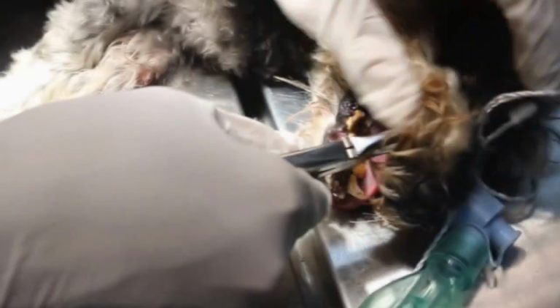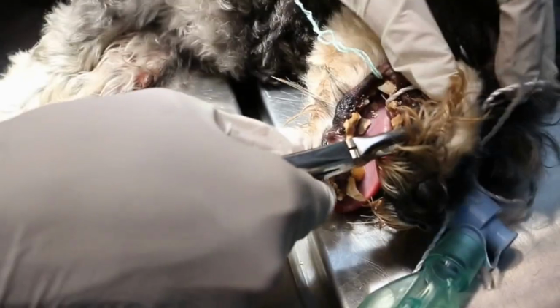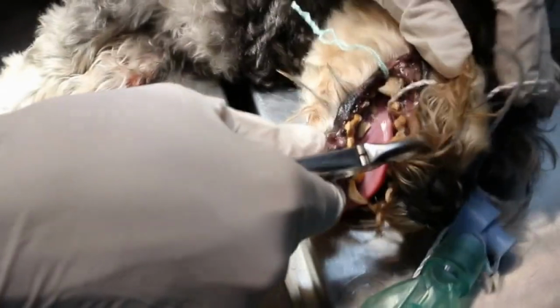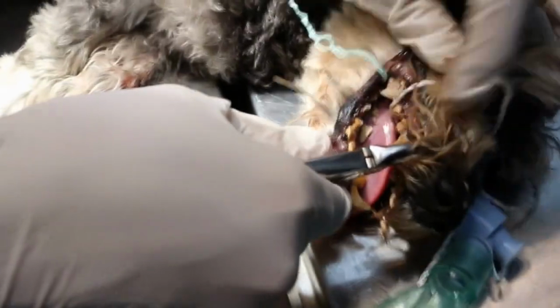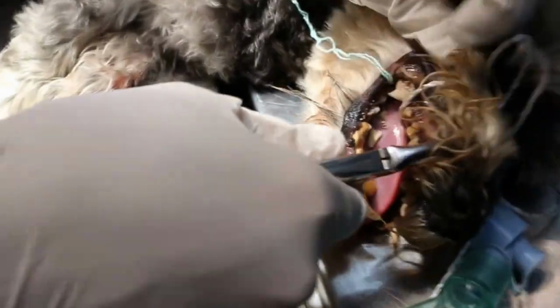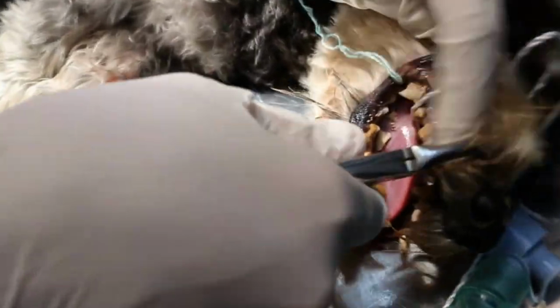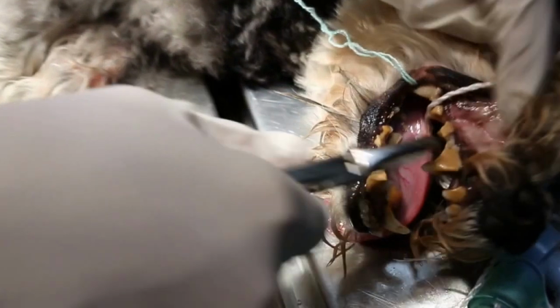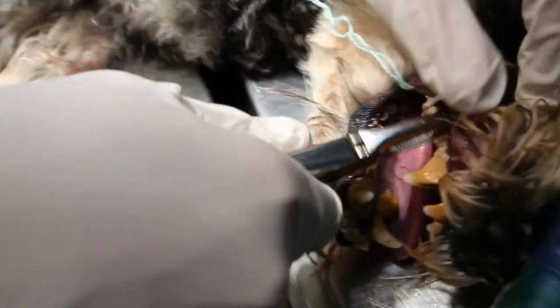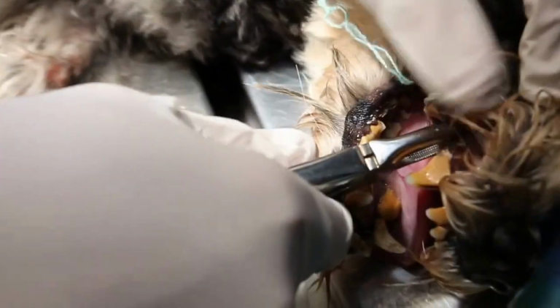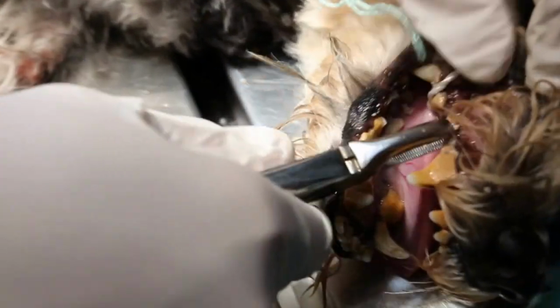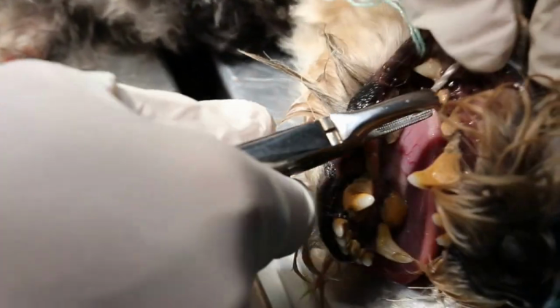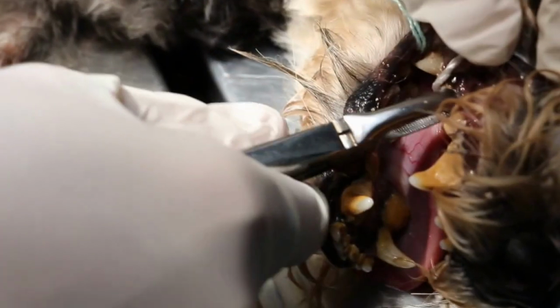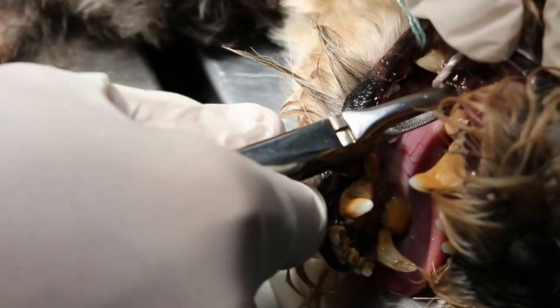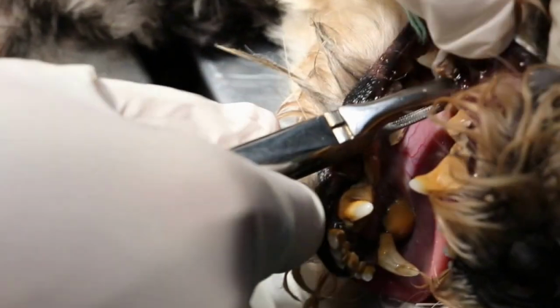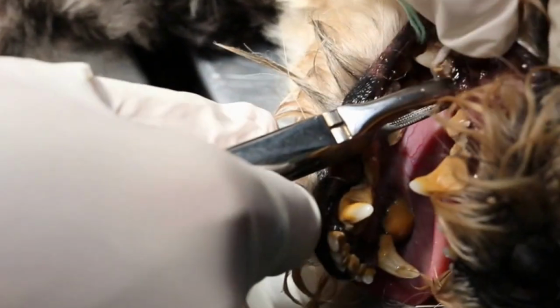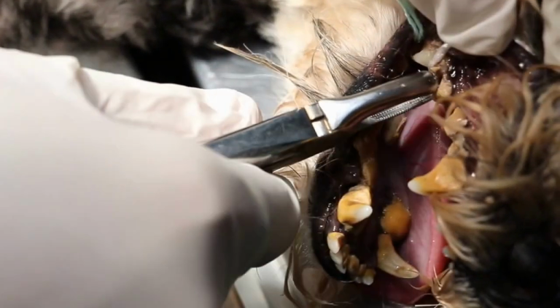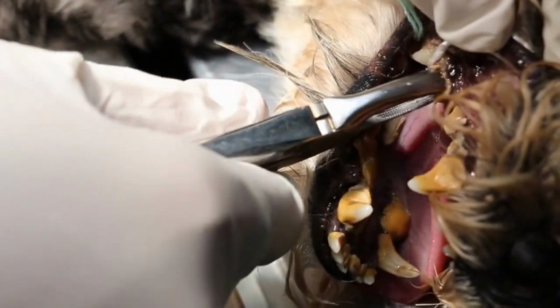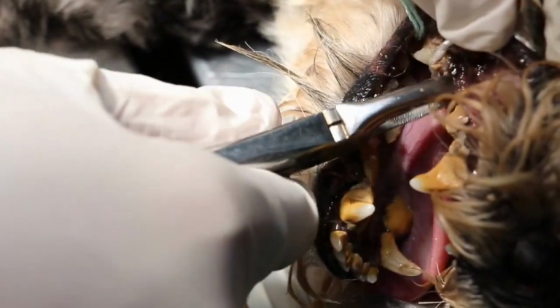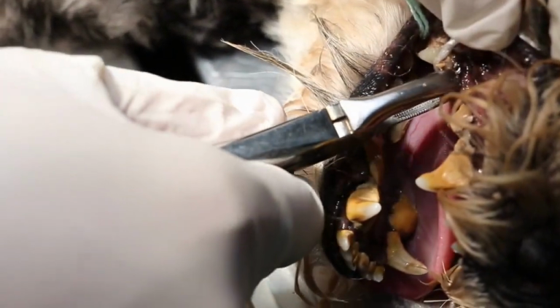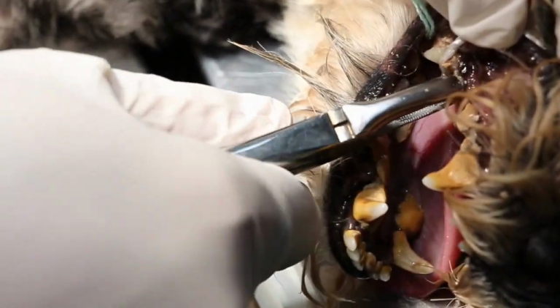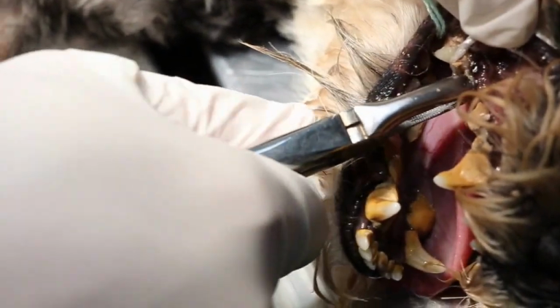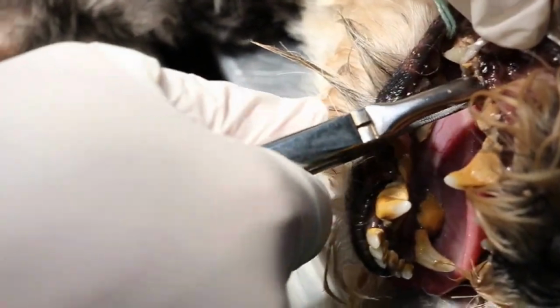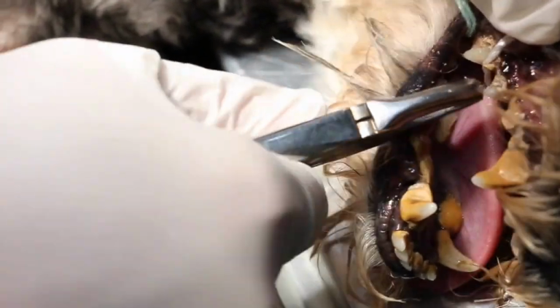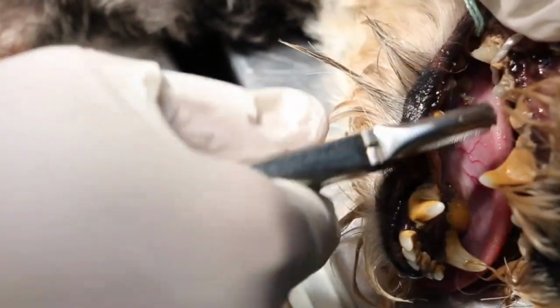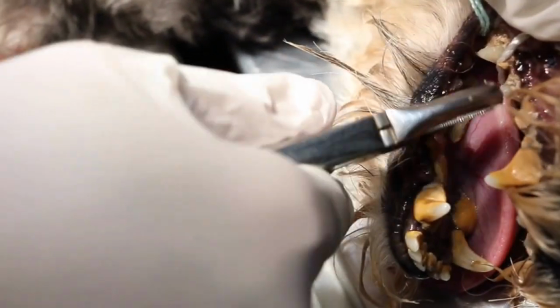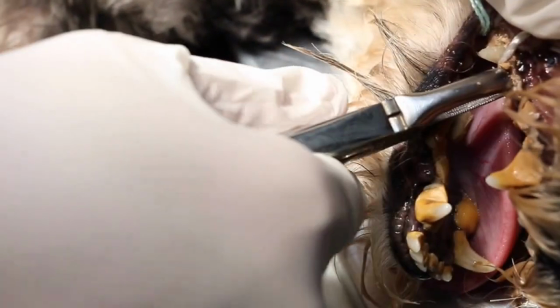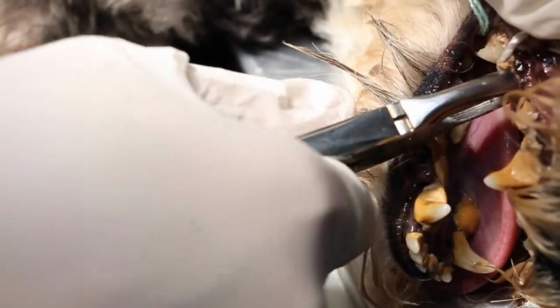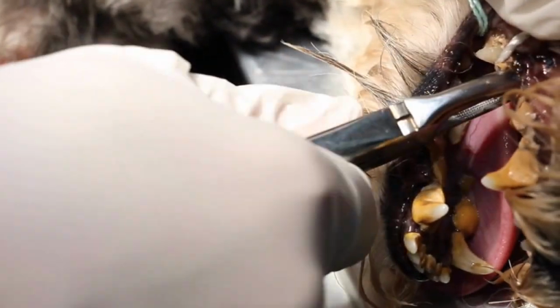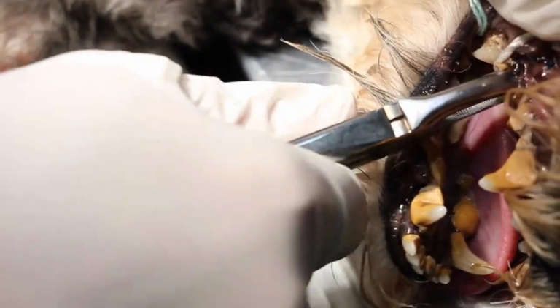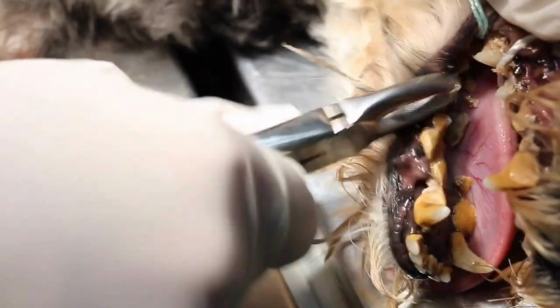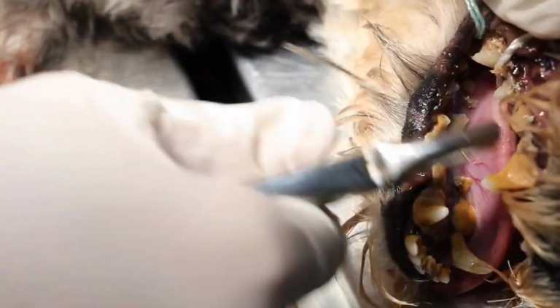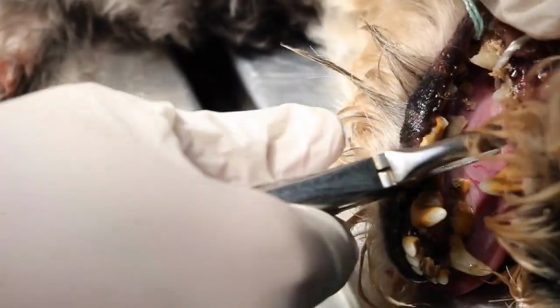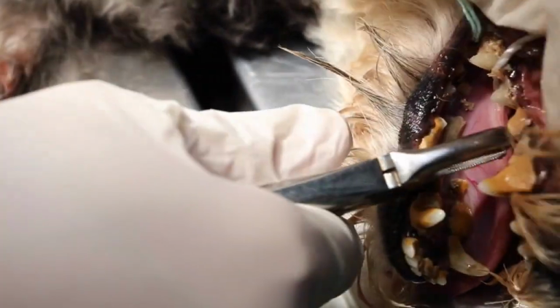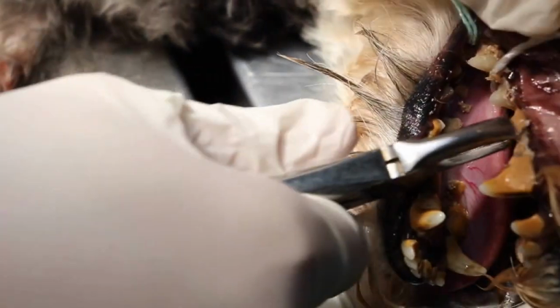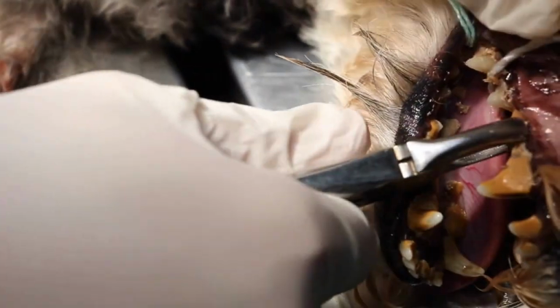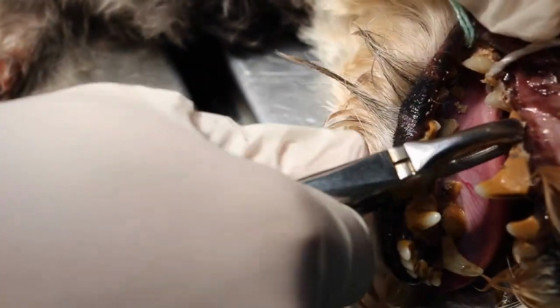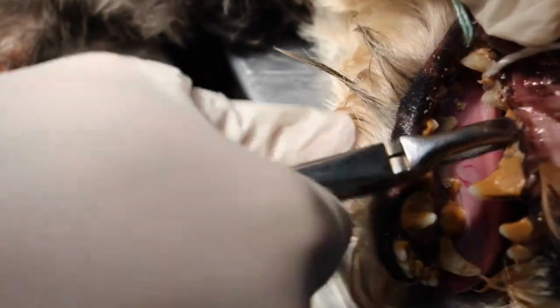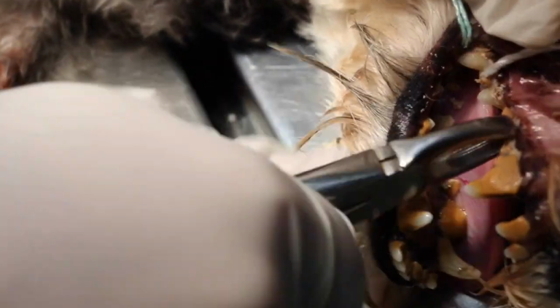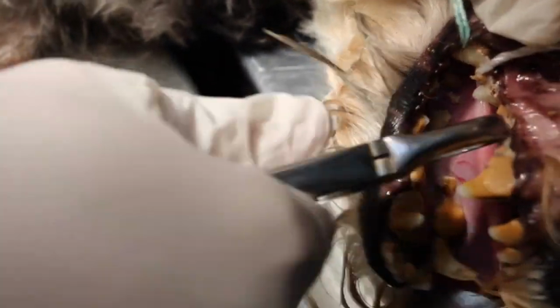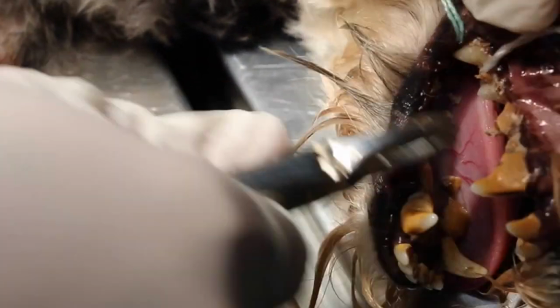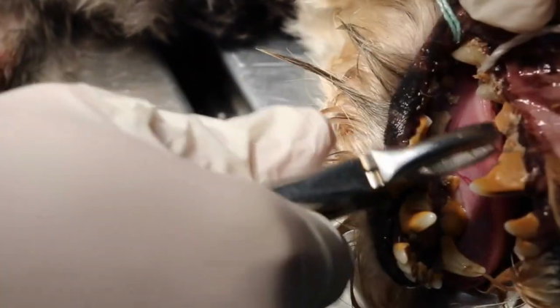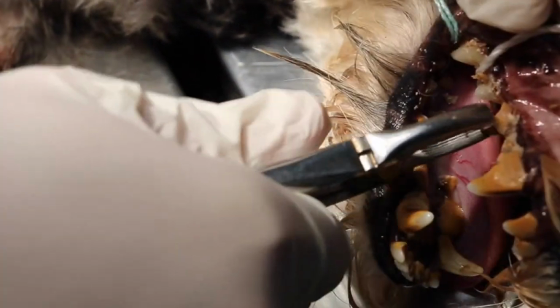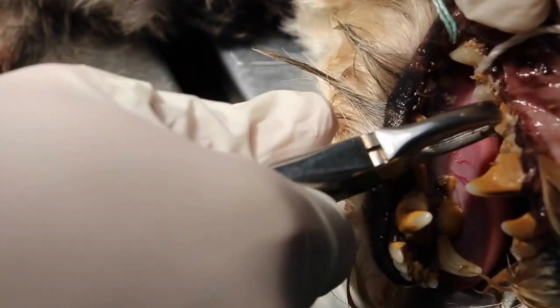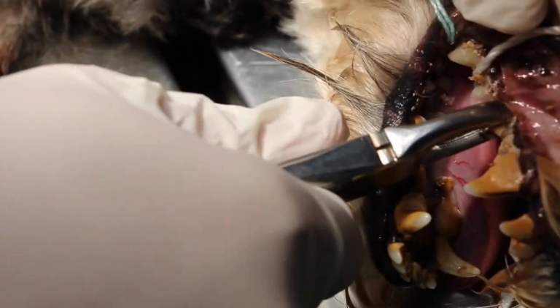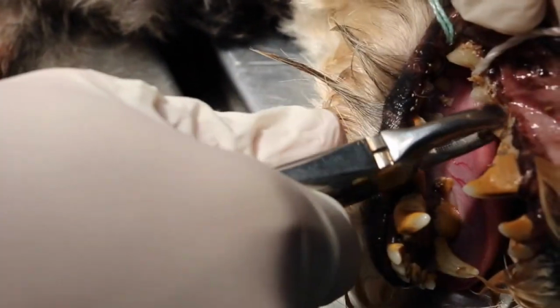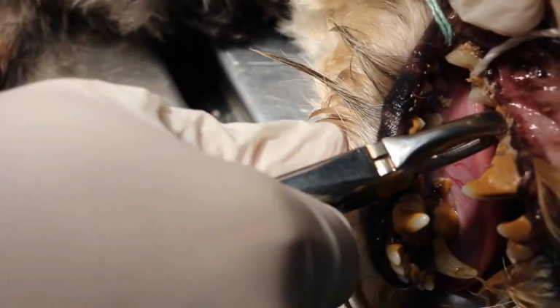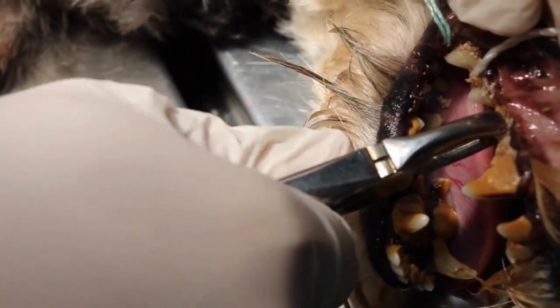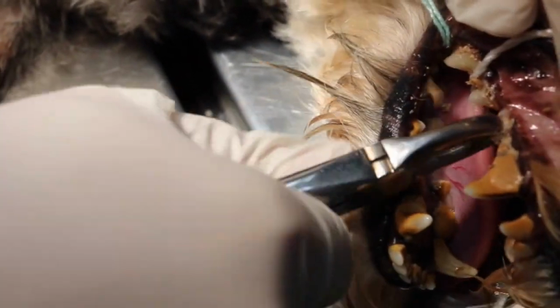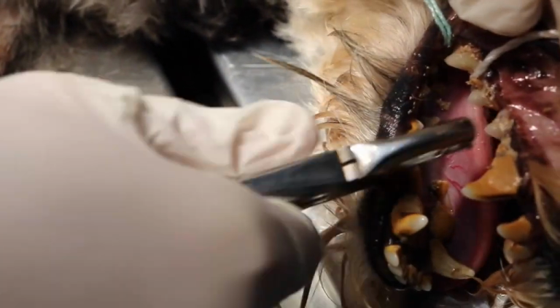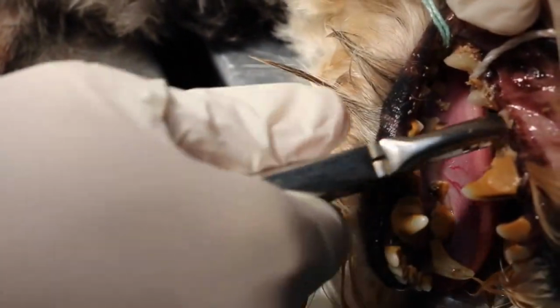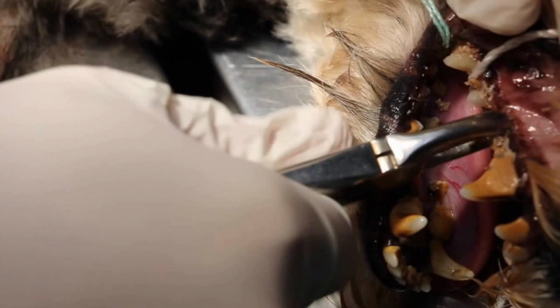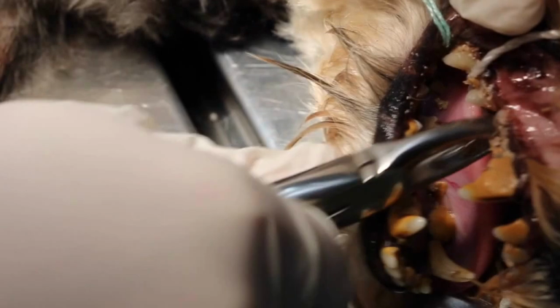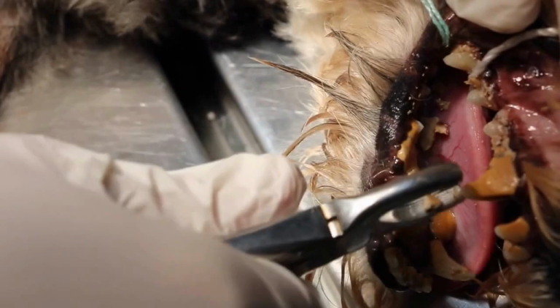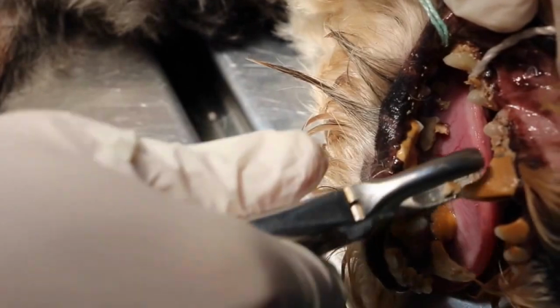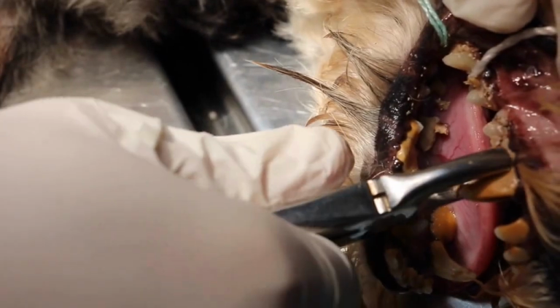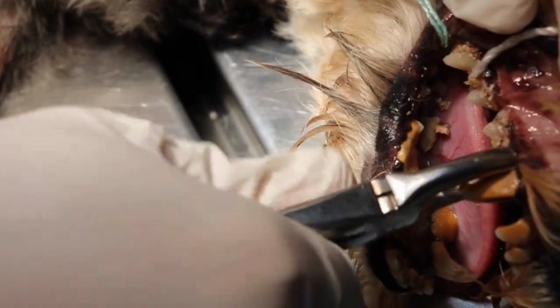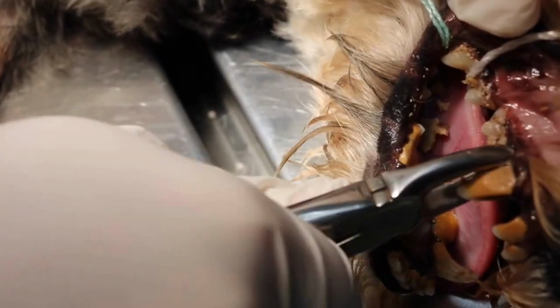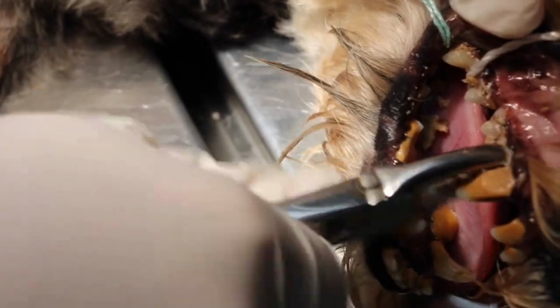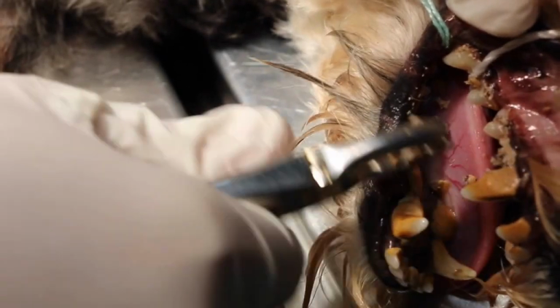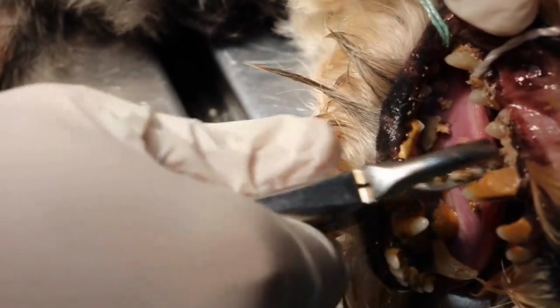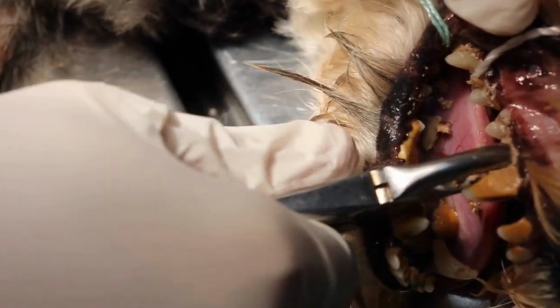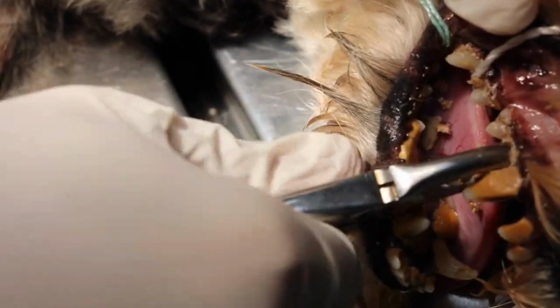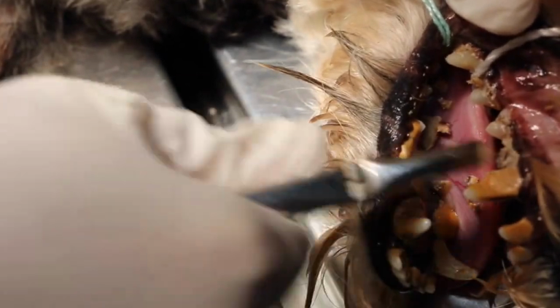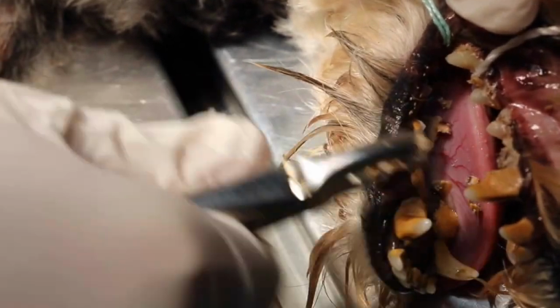After the consultation, the vet took in the dog and we started doing dental scaling and also removal of the tartar.